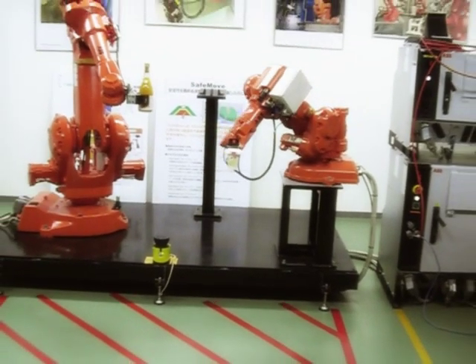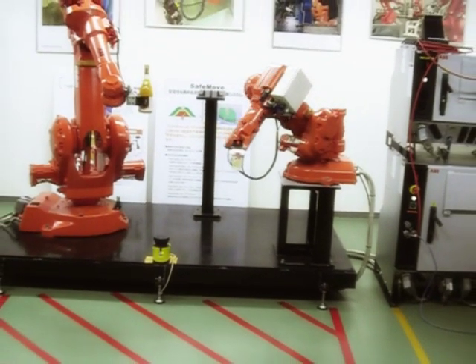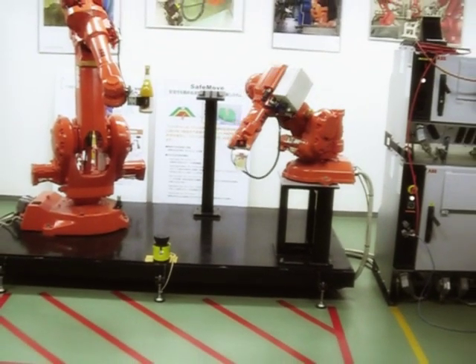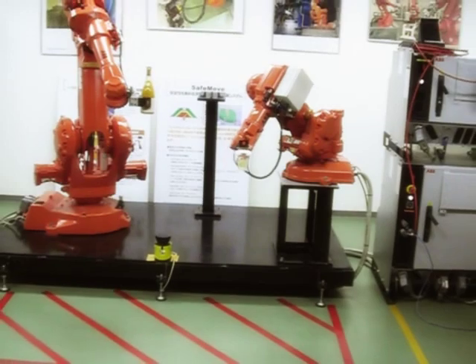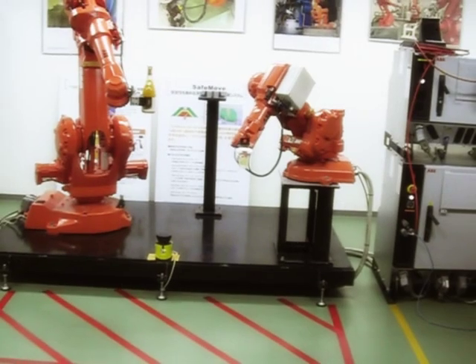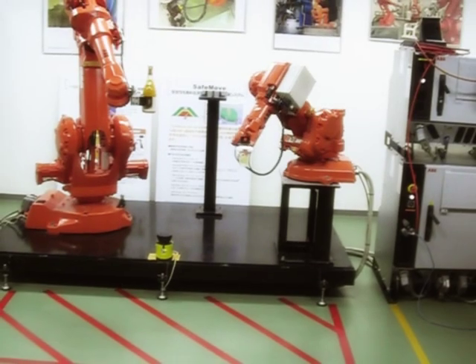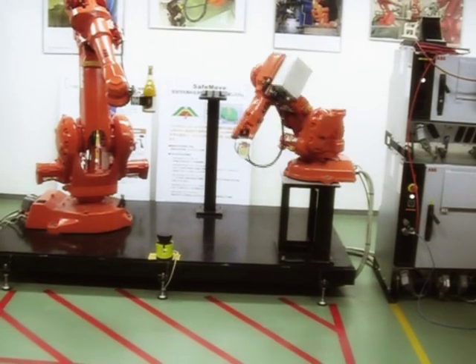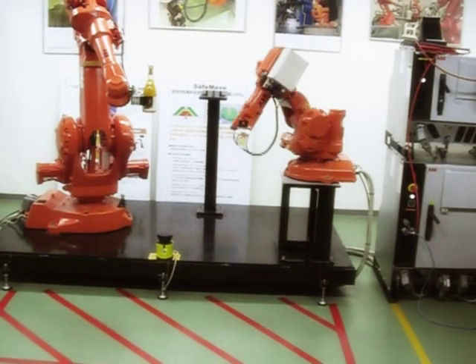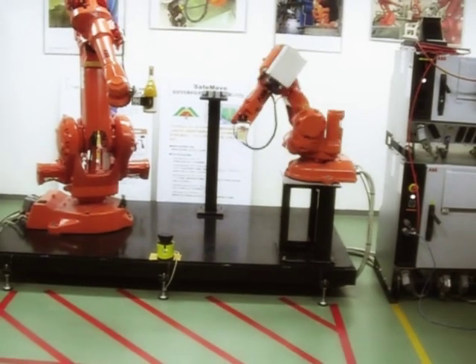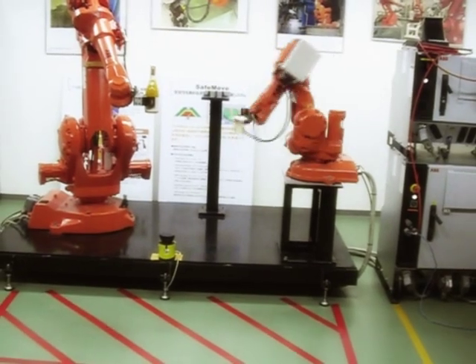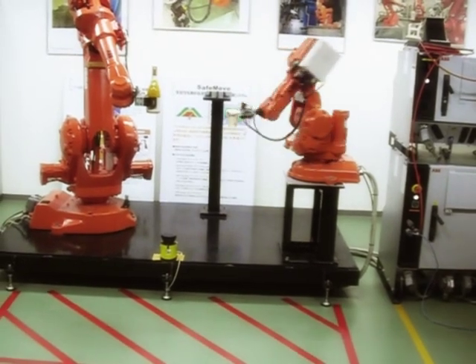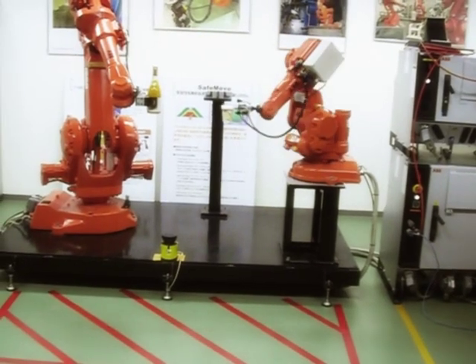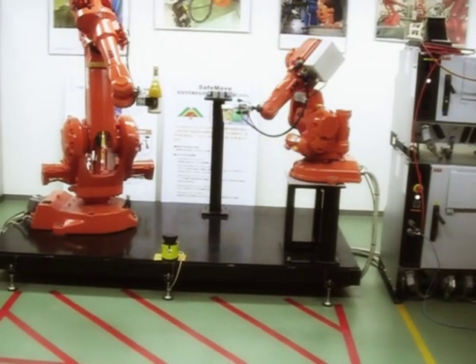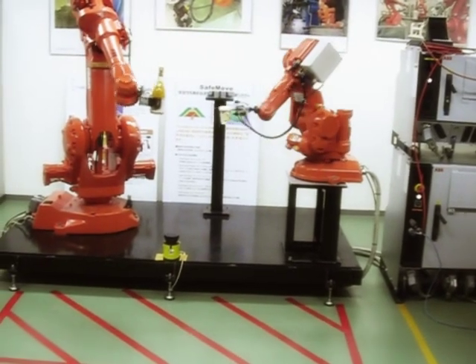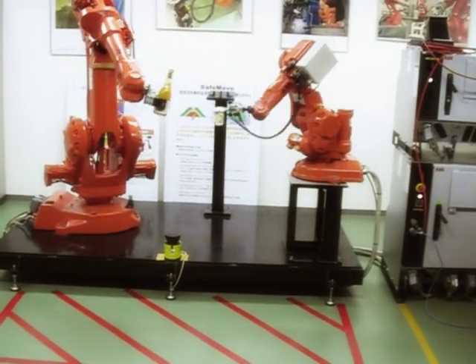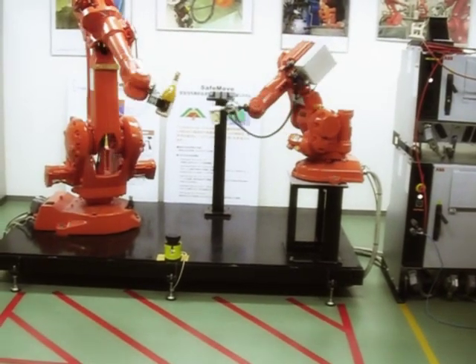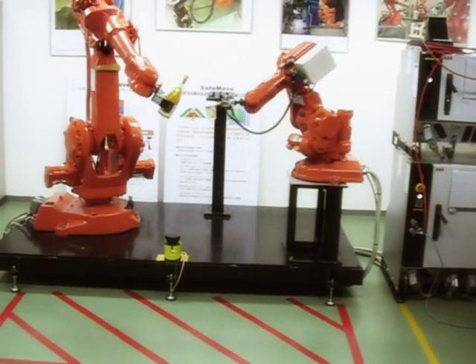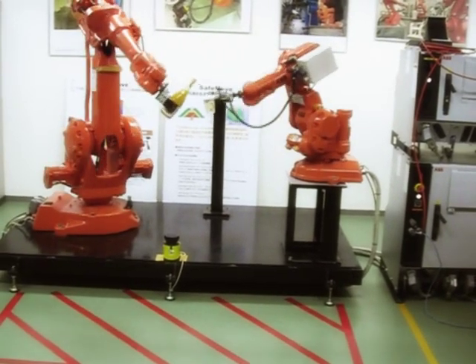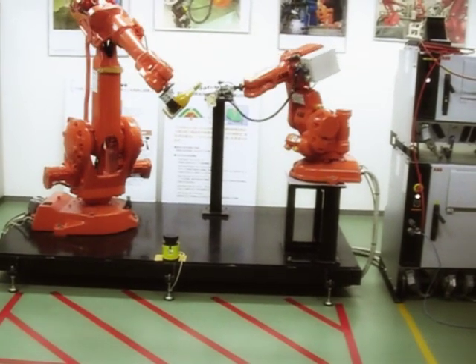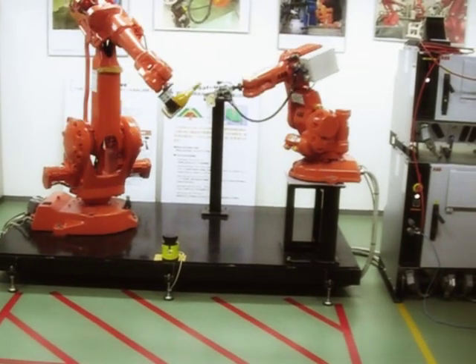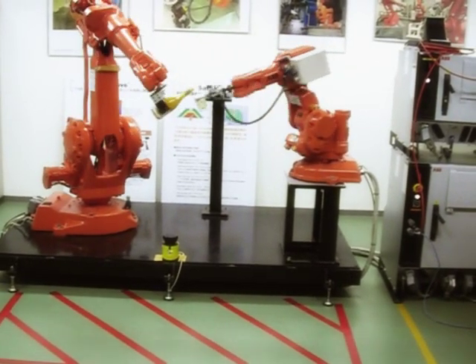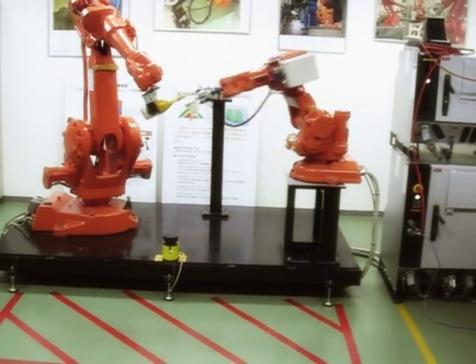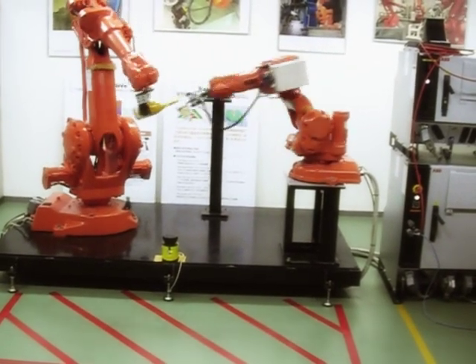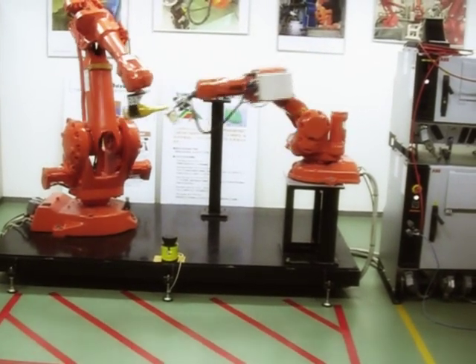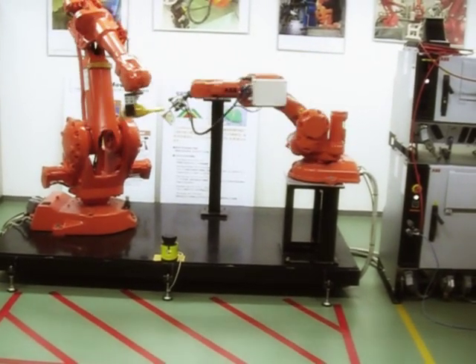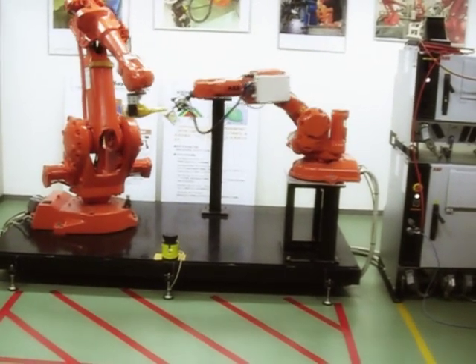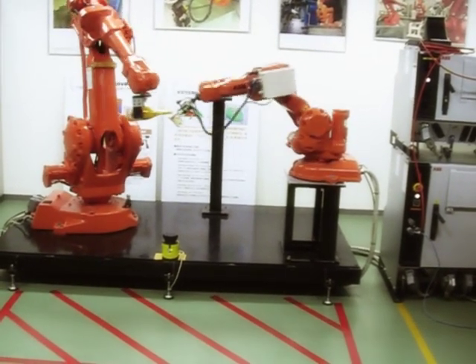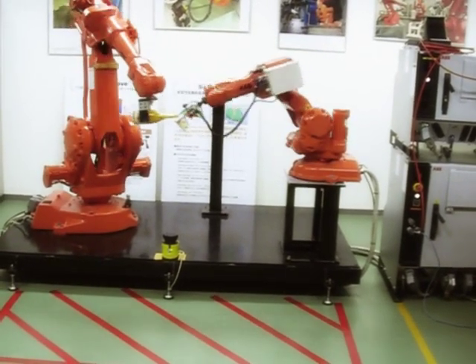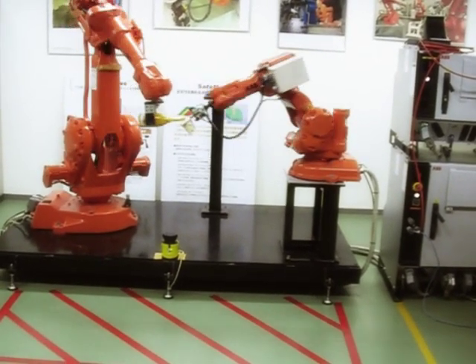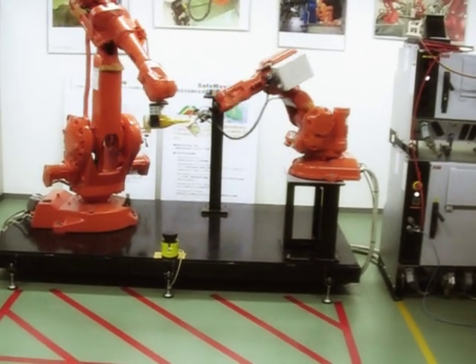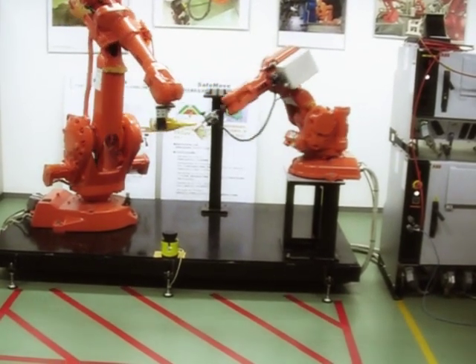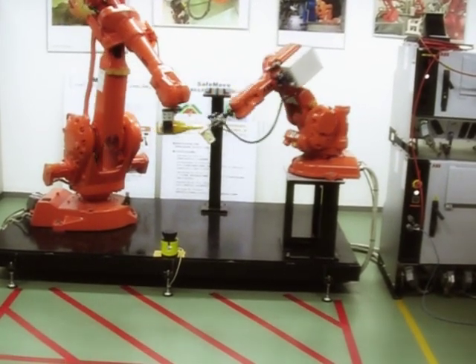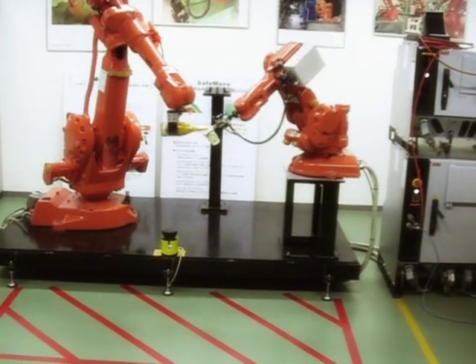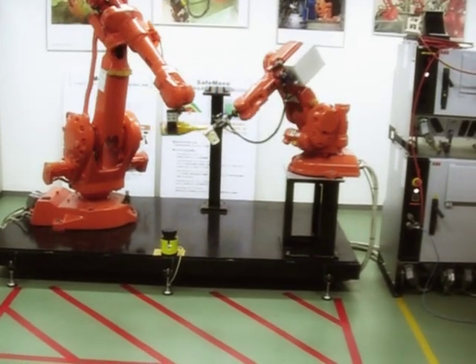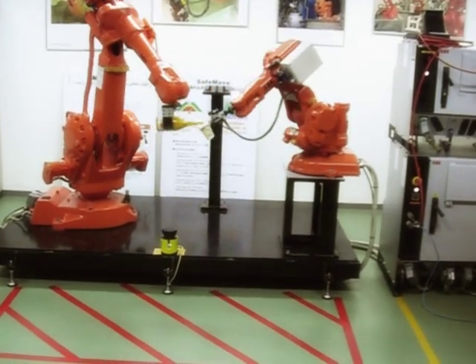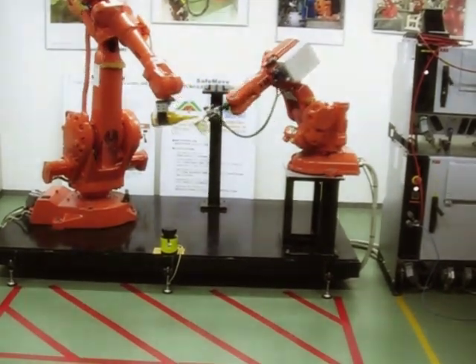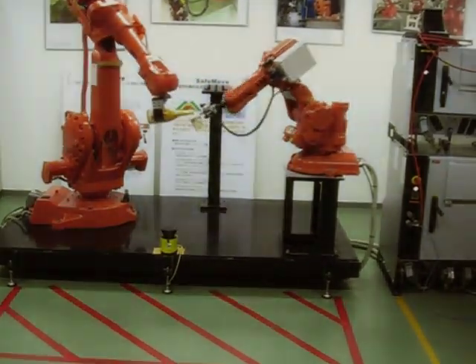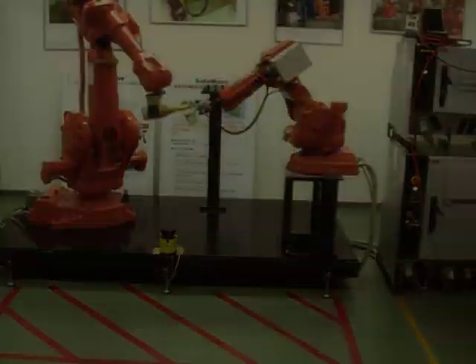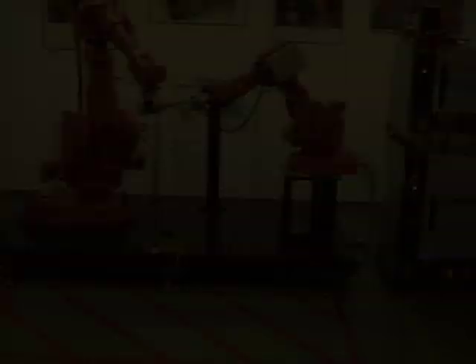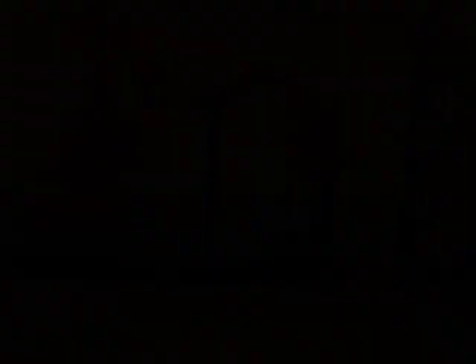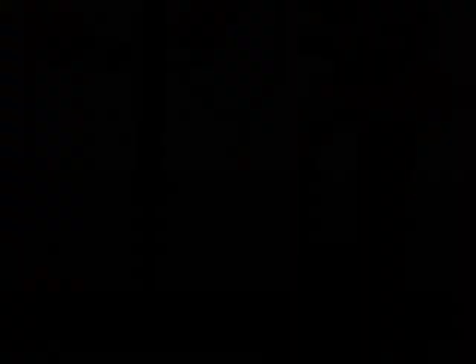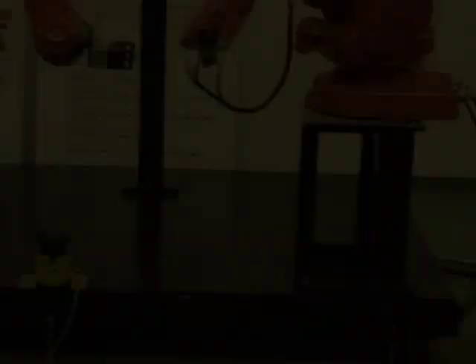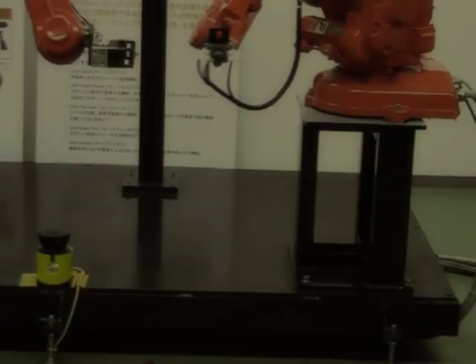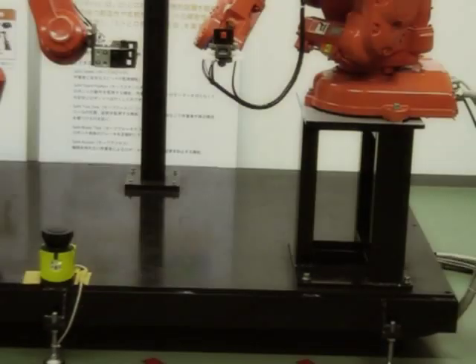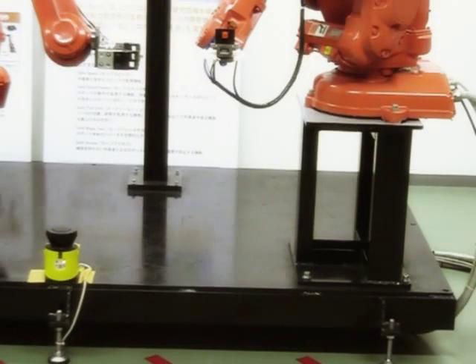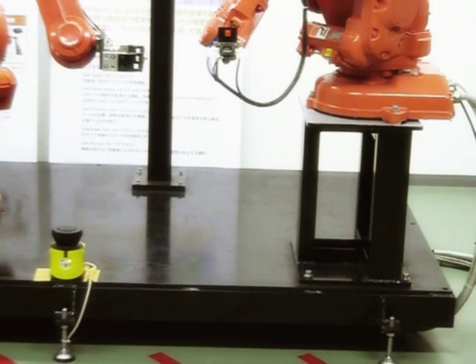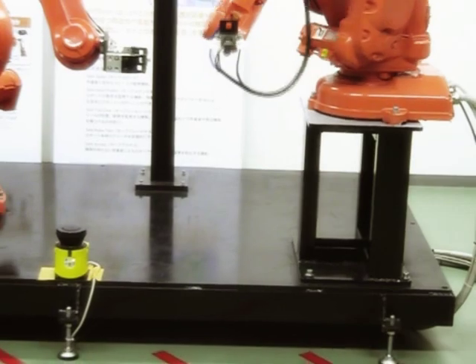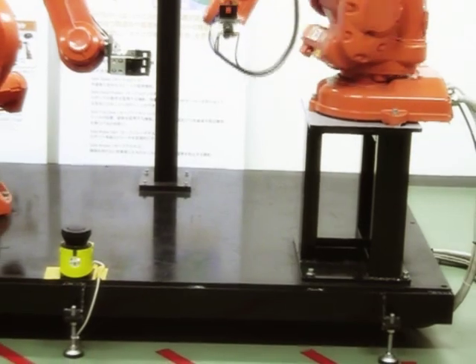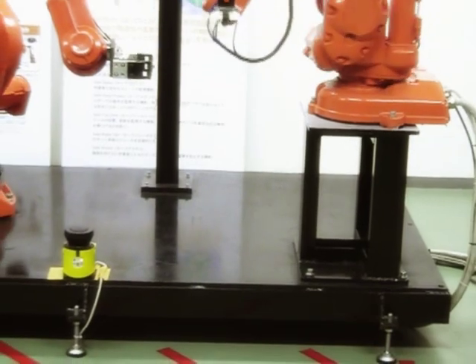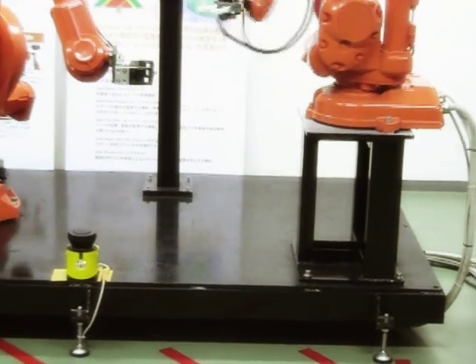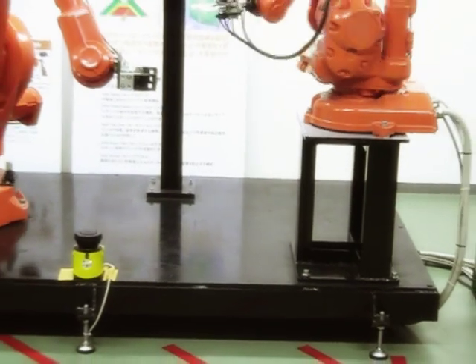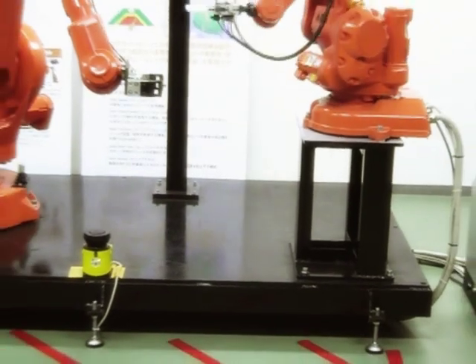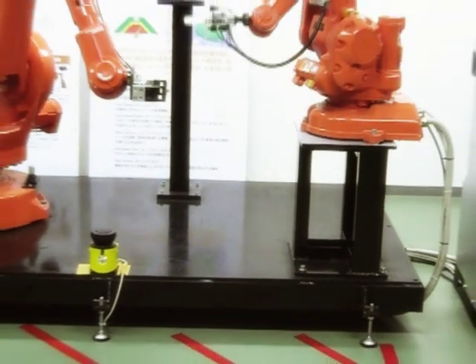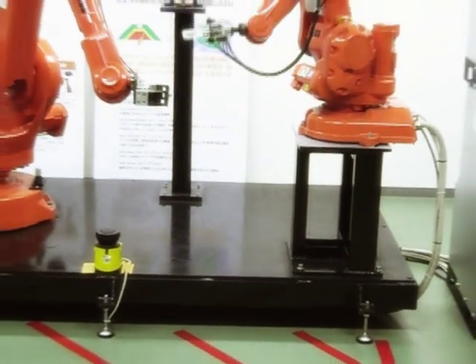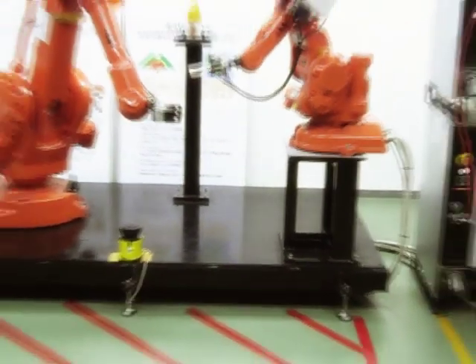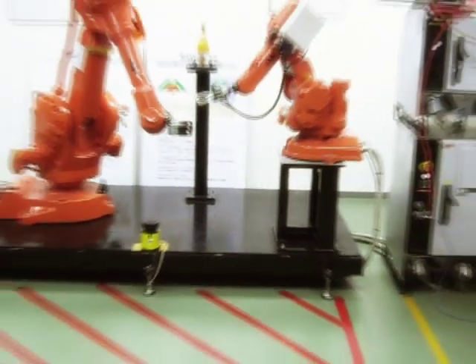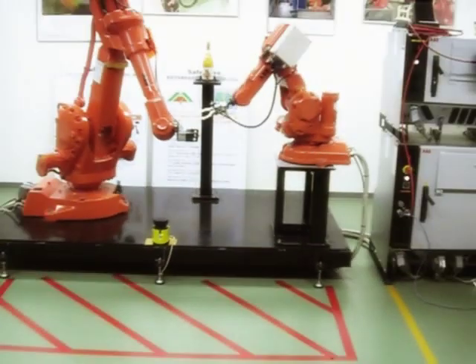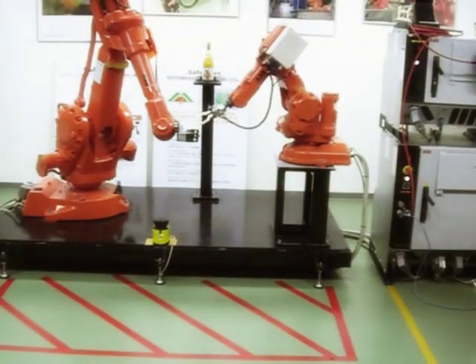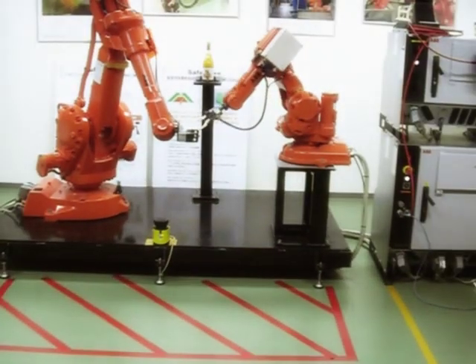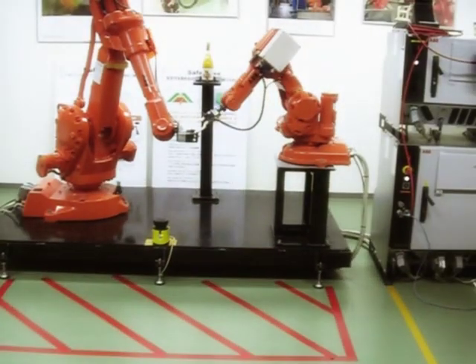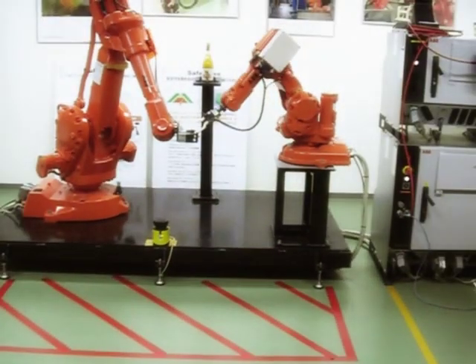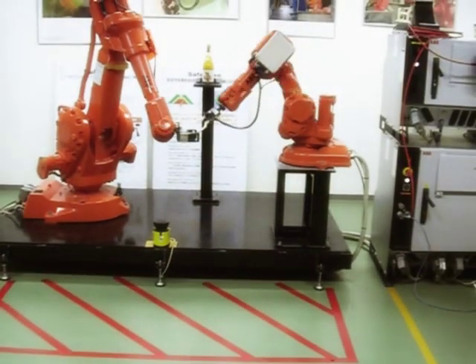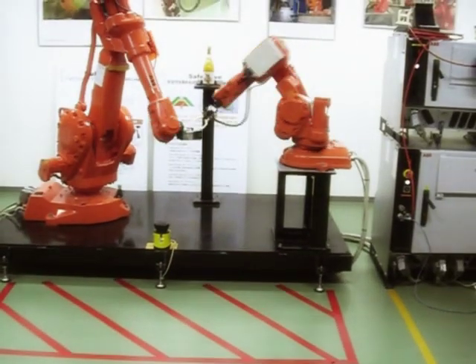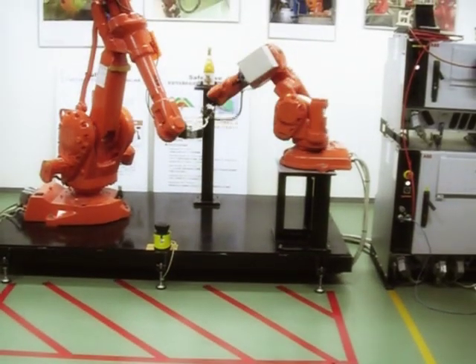In this demonstration, SafeMove is used to allow the robots to collaborate with a human being, something that was previously not possible.